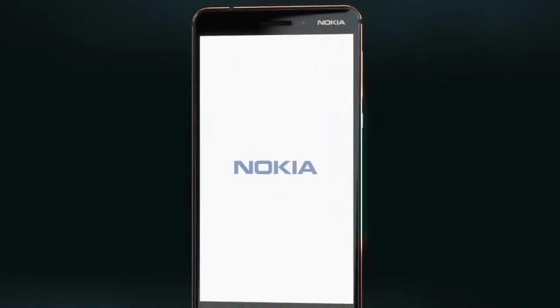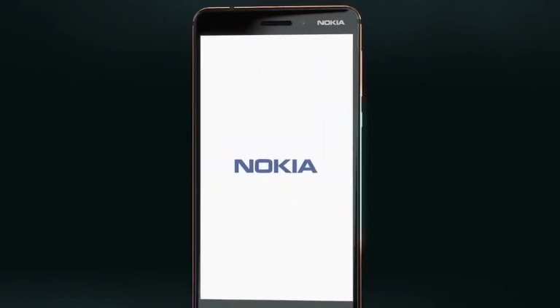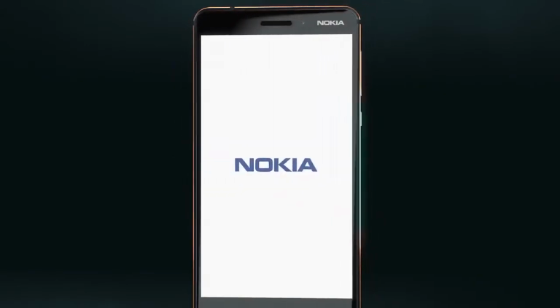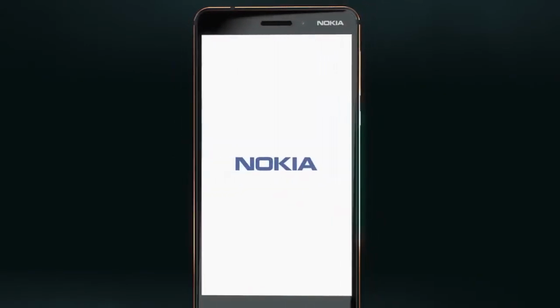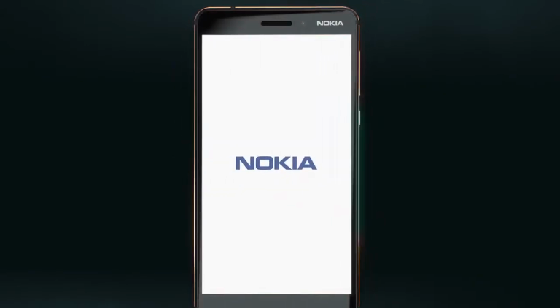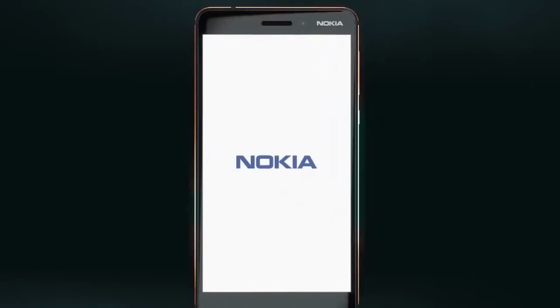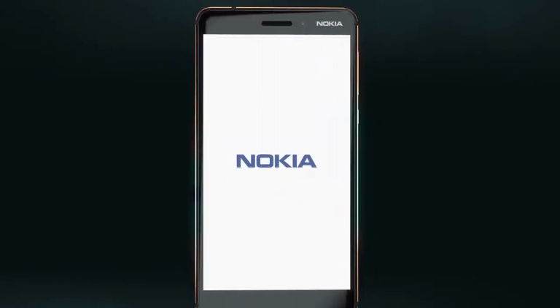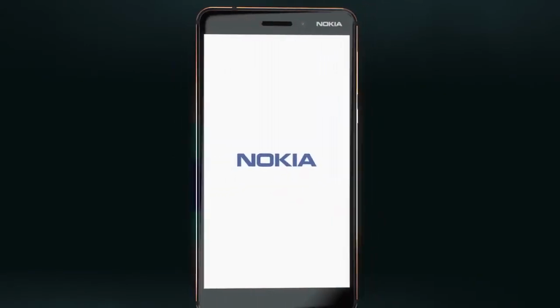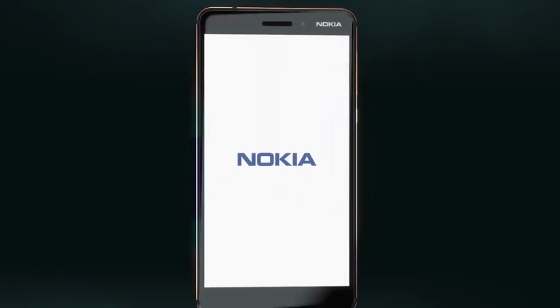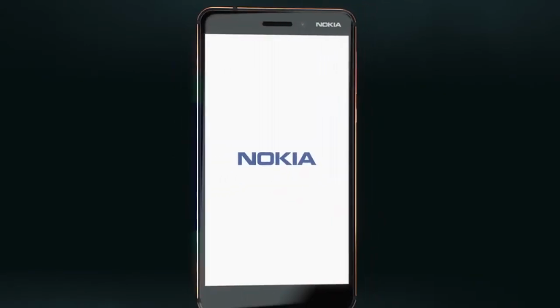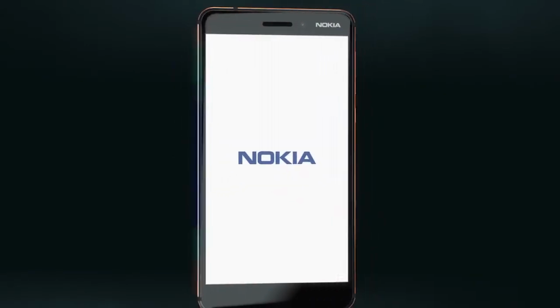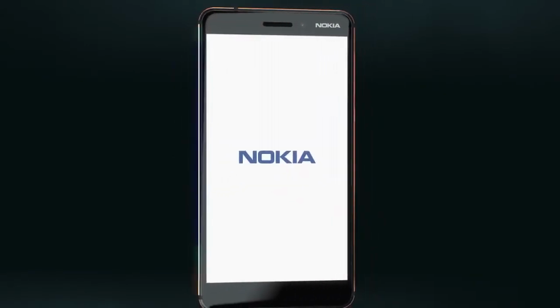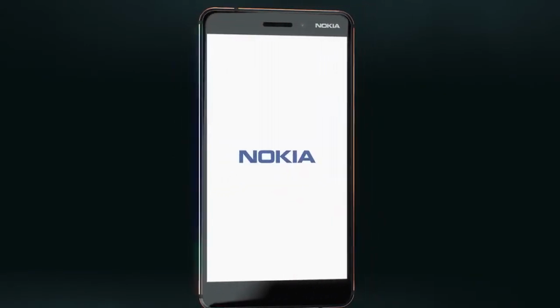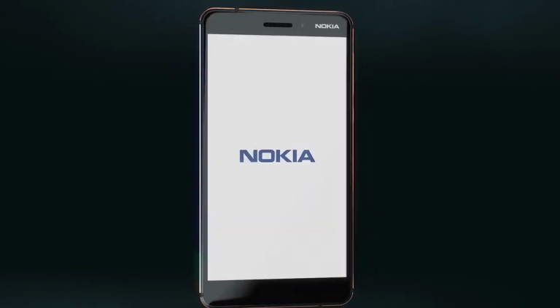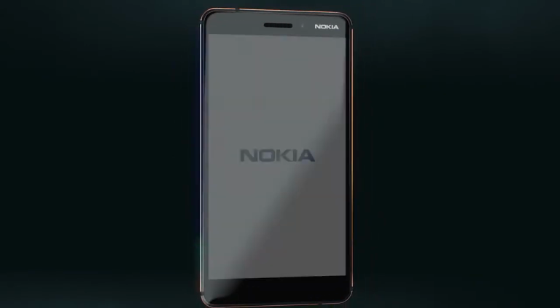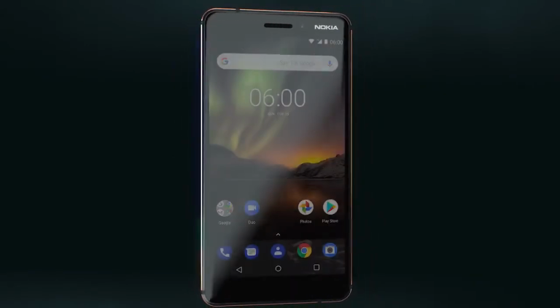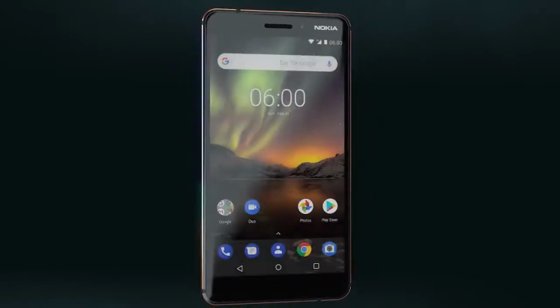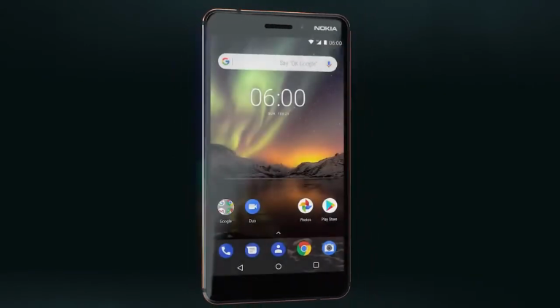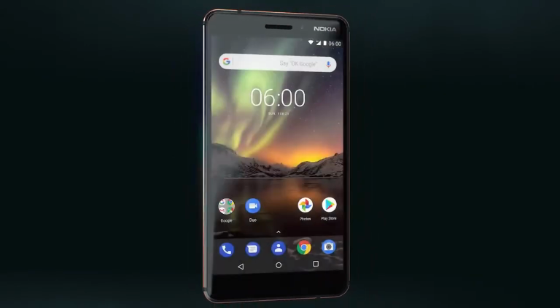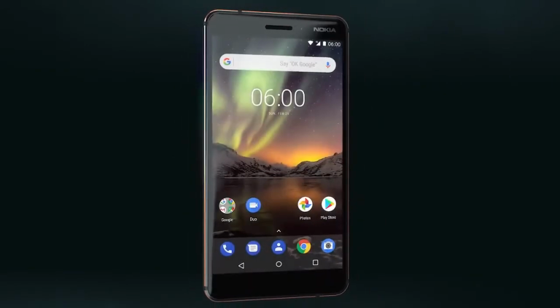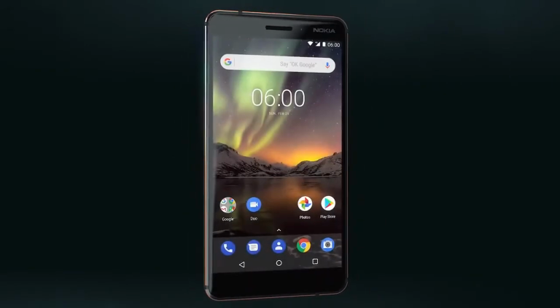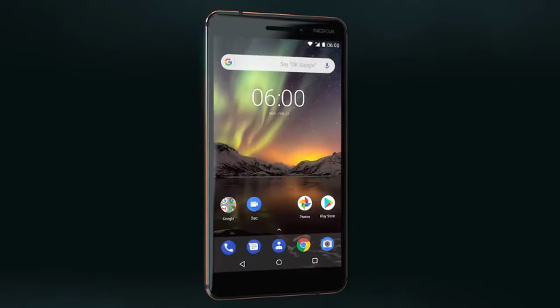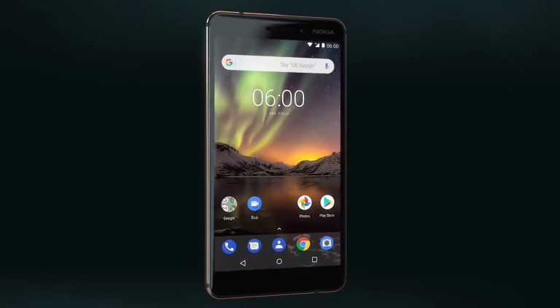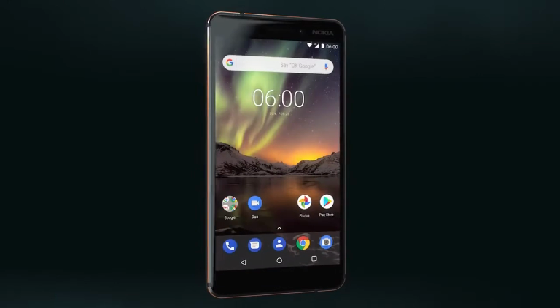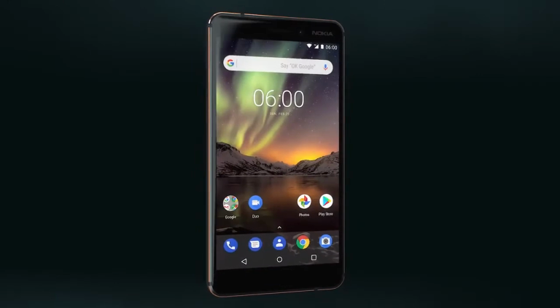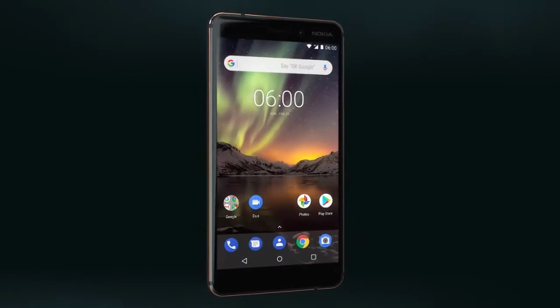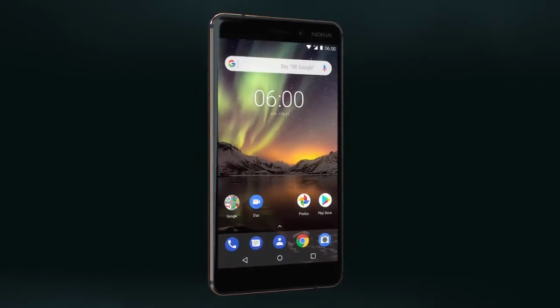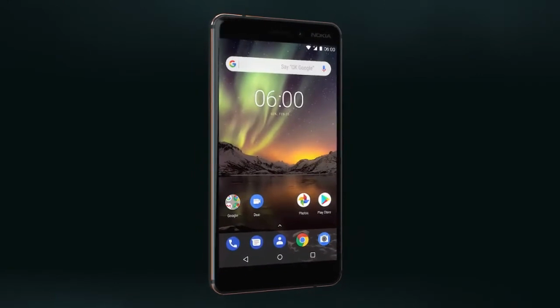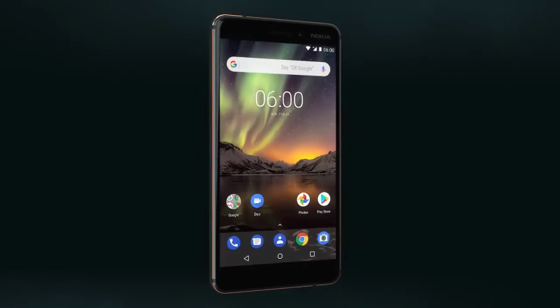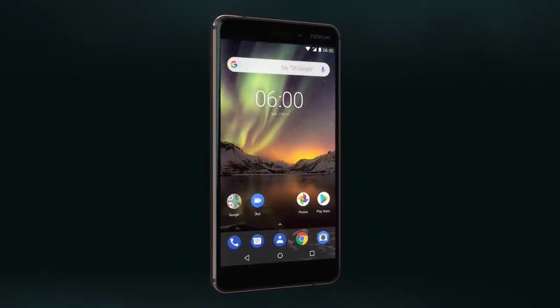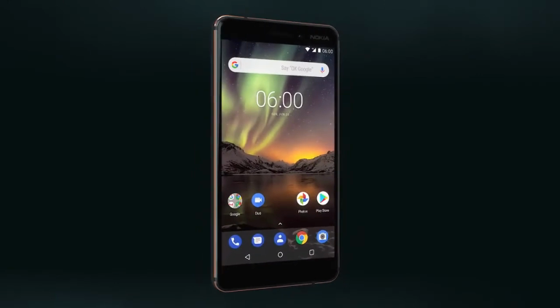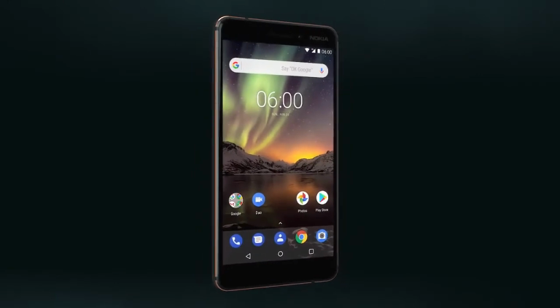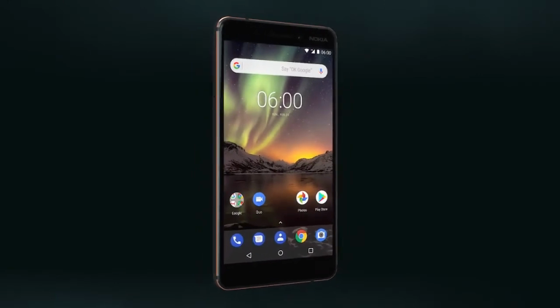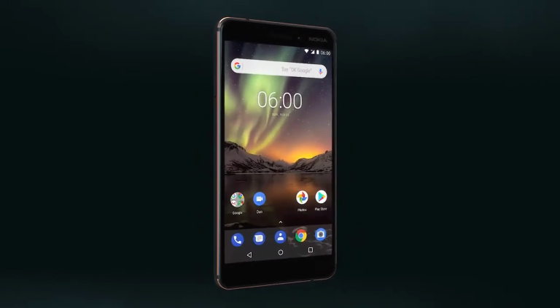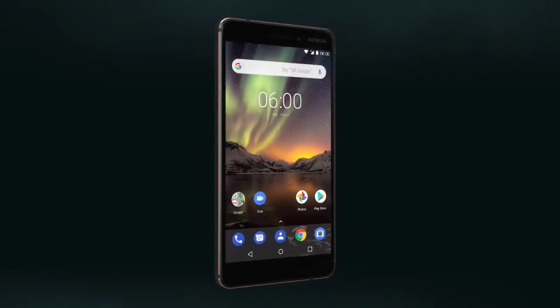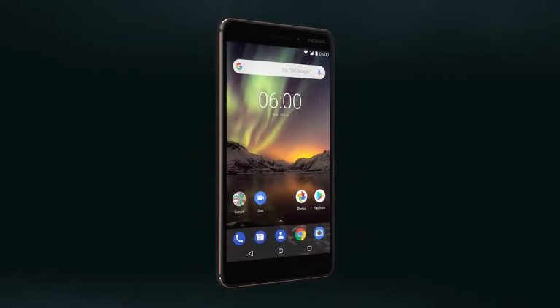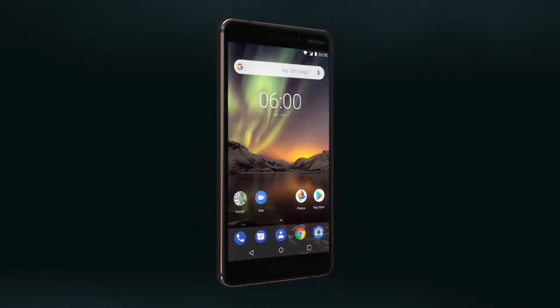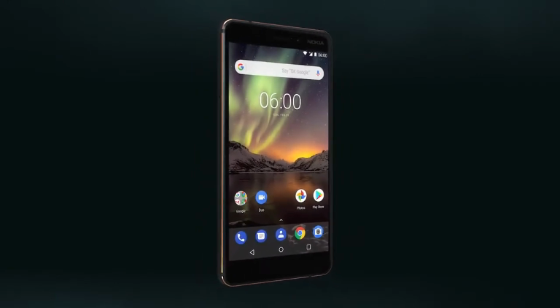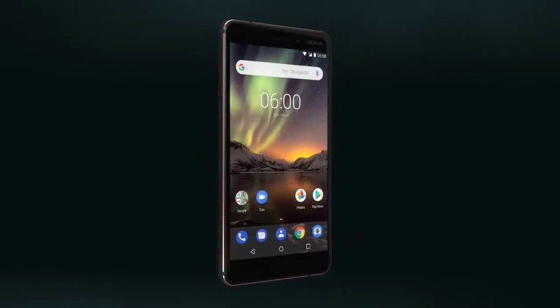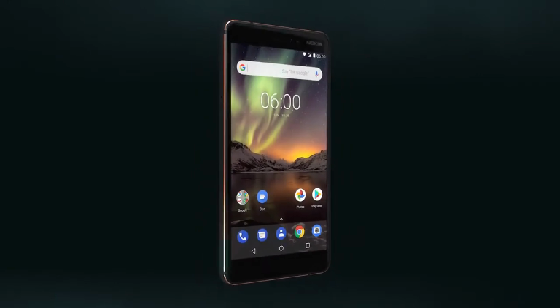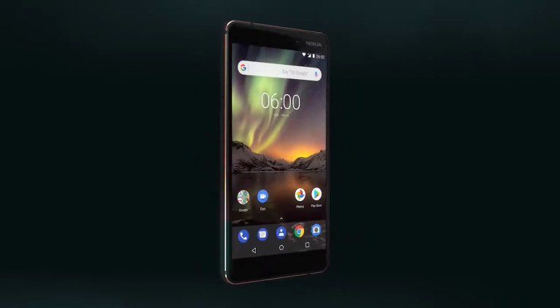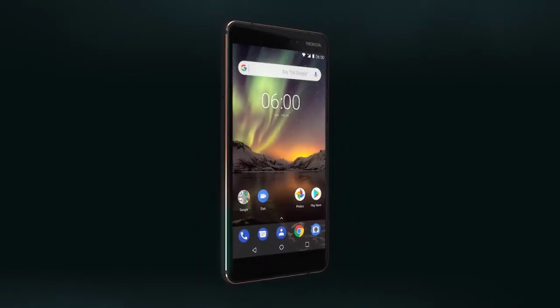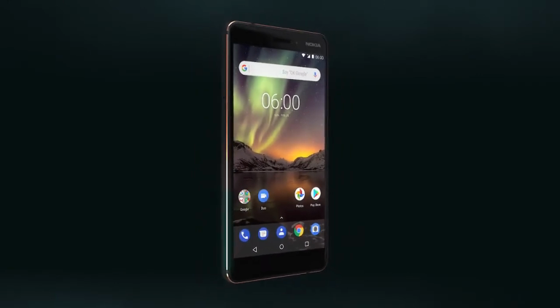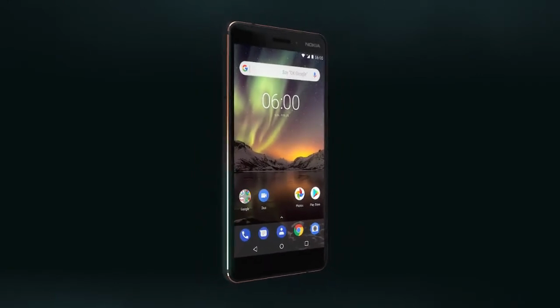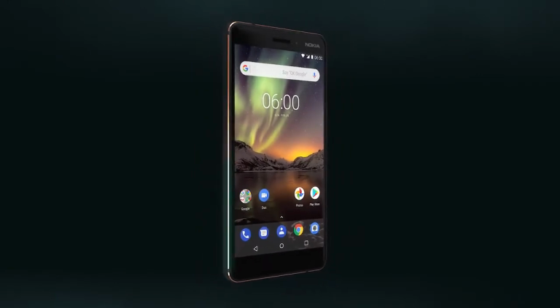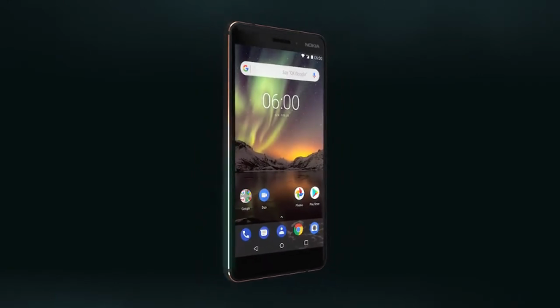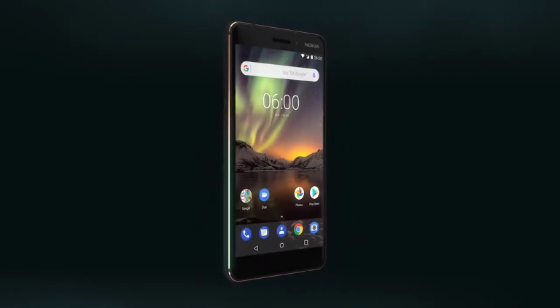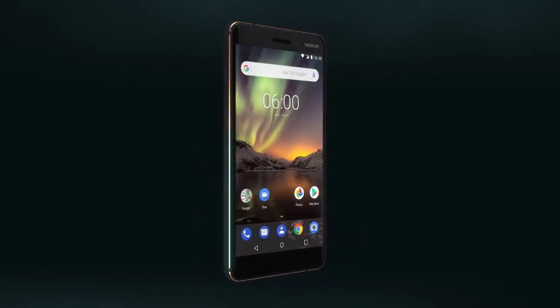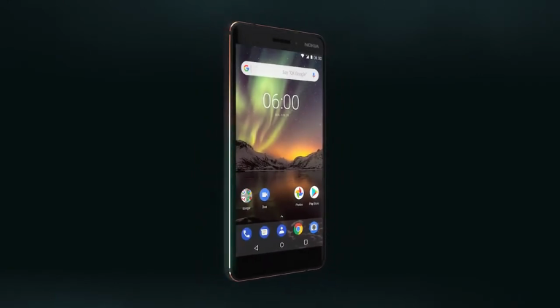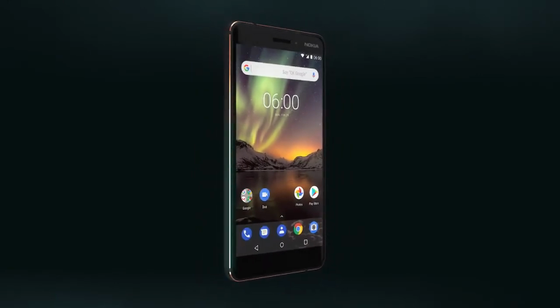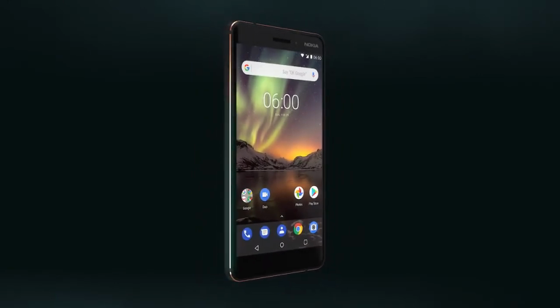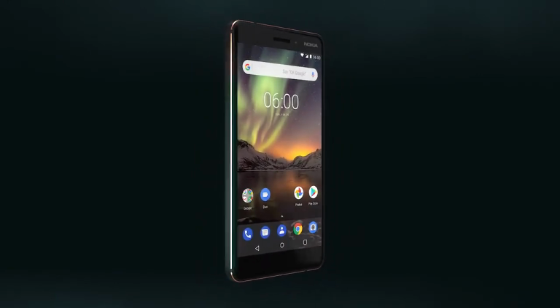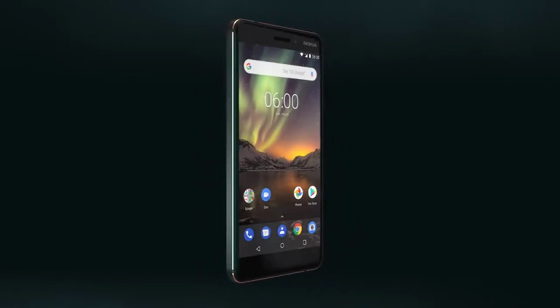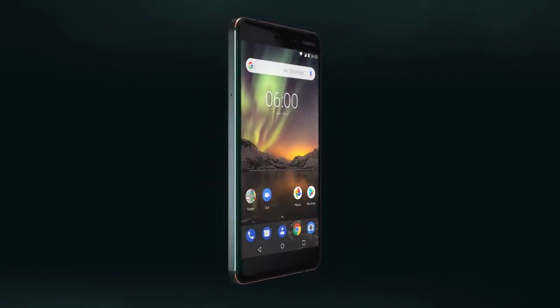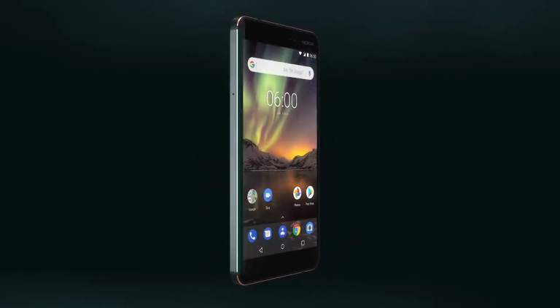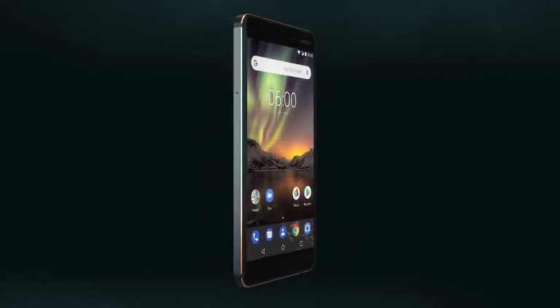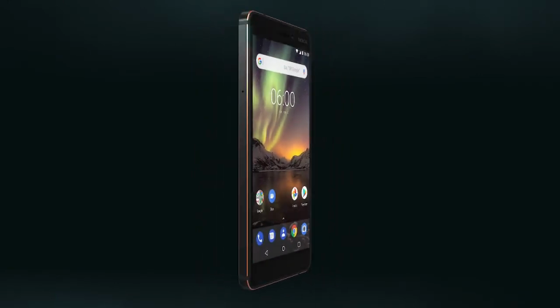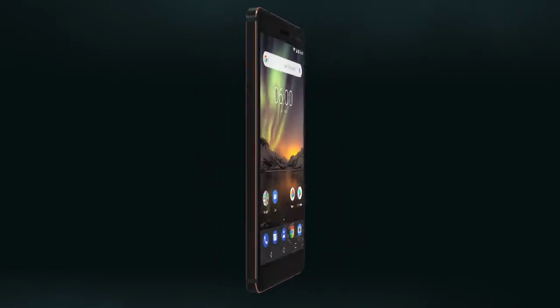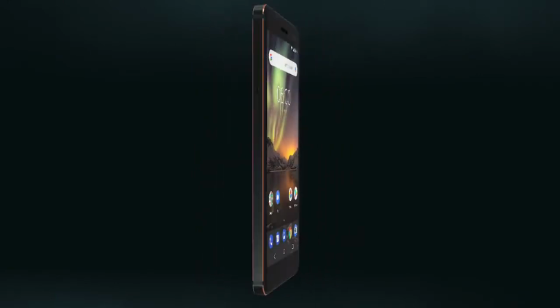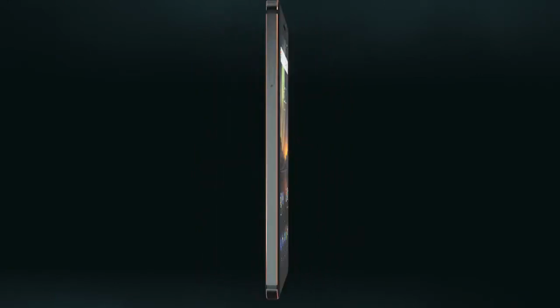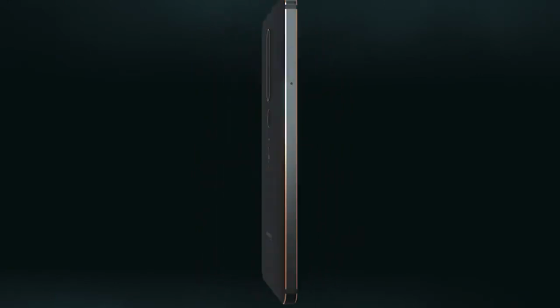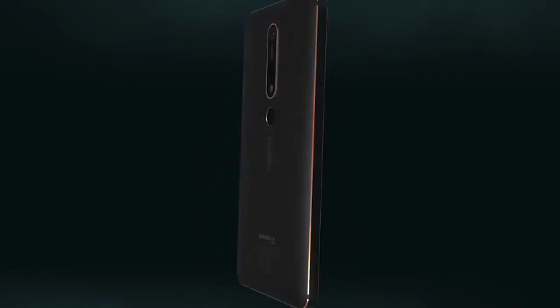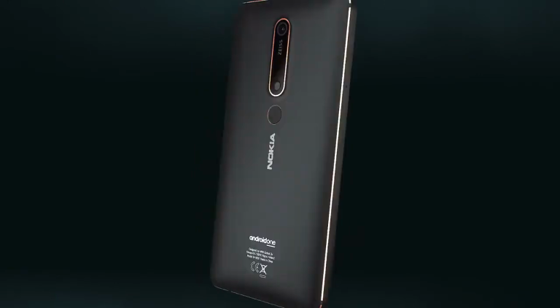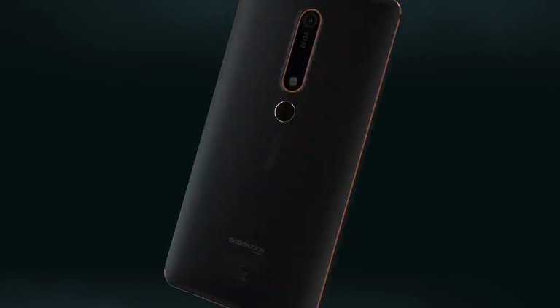A focus on quality, design and craftsmanship. A part of every Nokia smartphone.